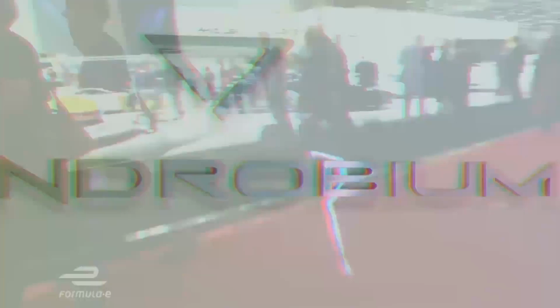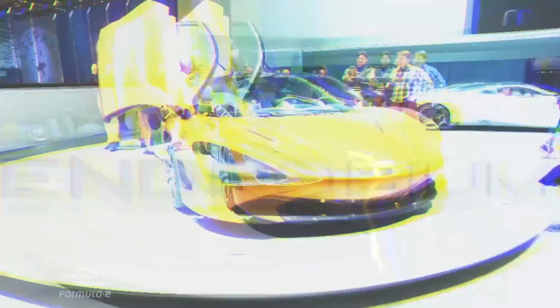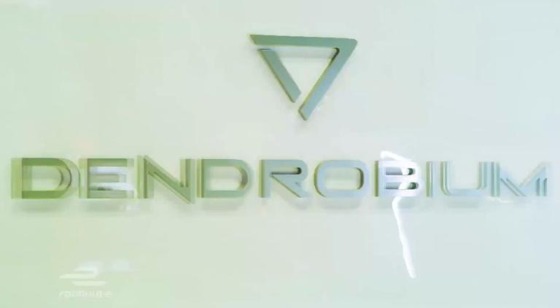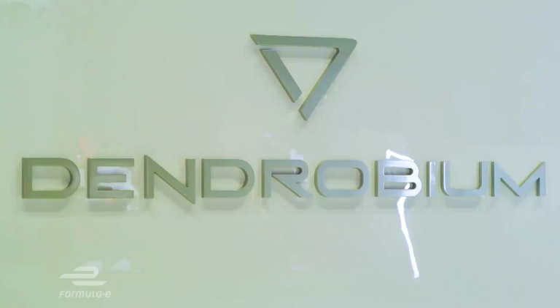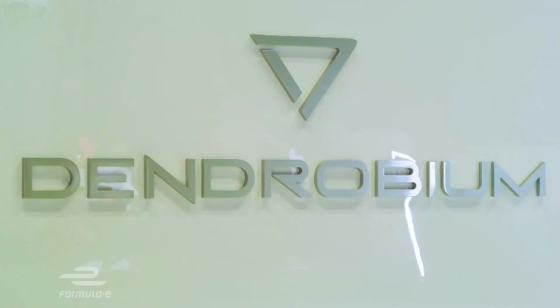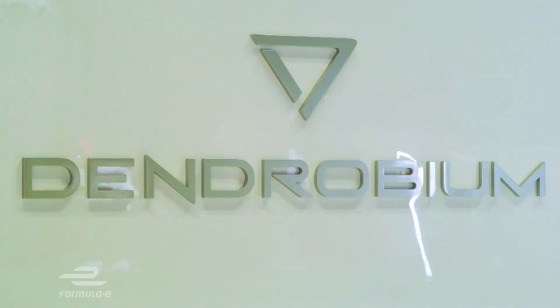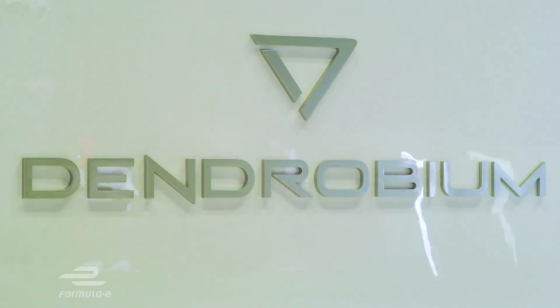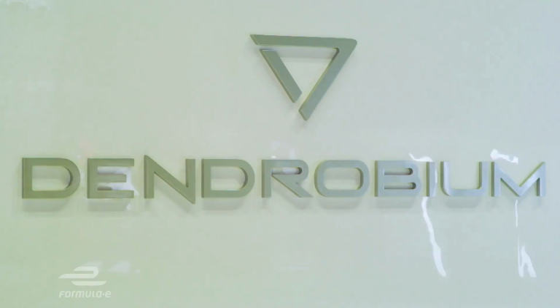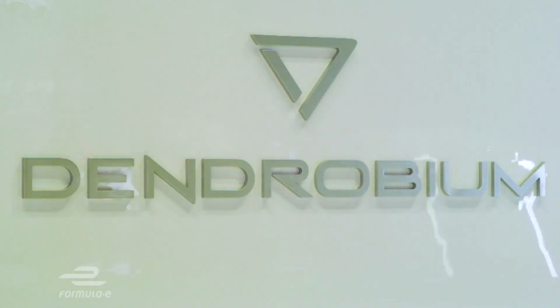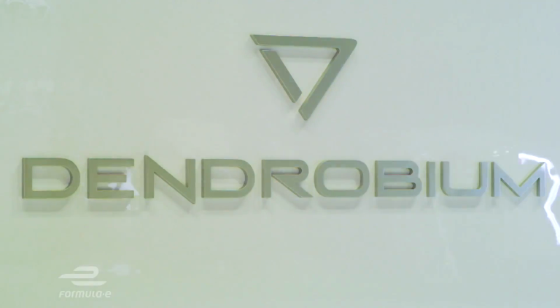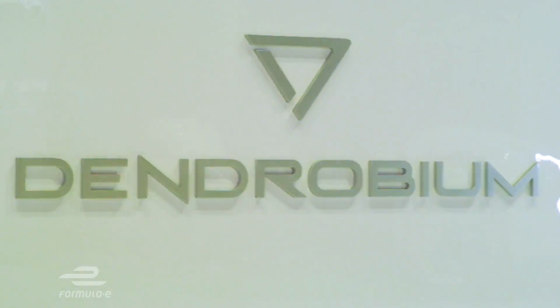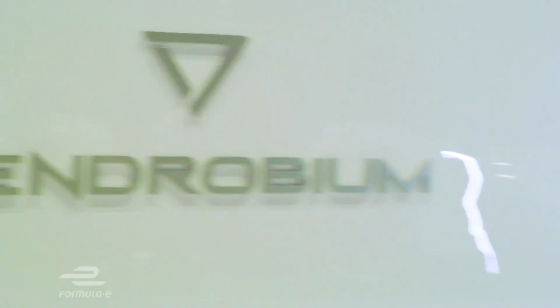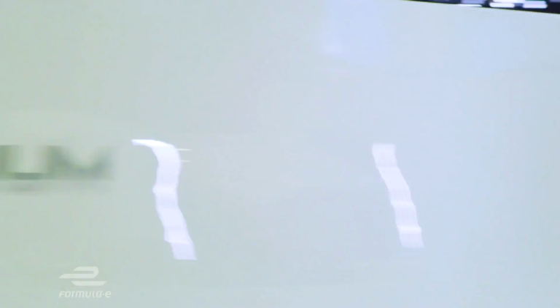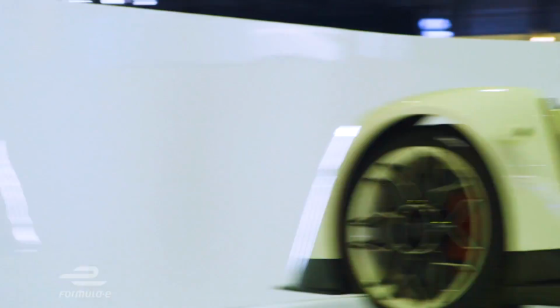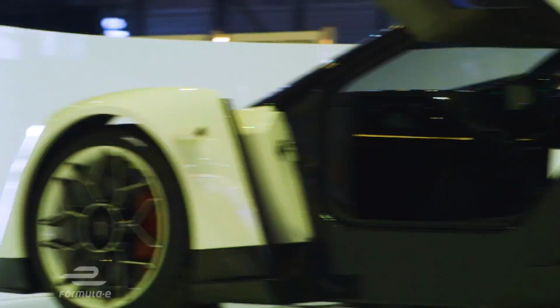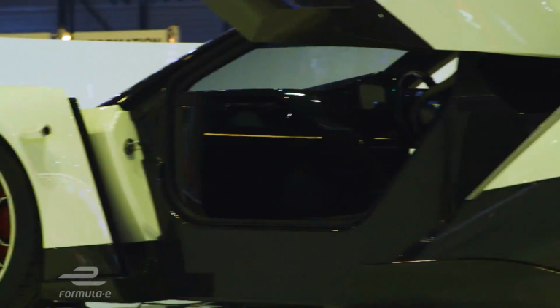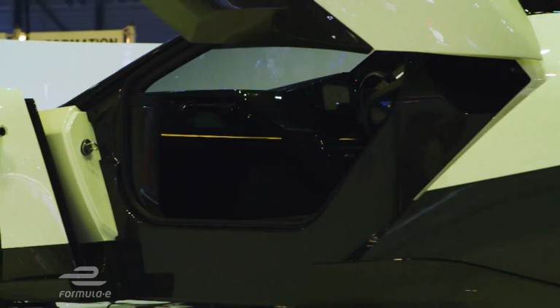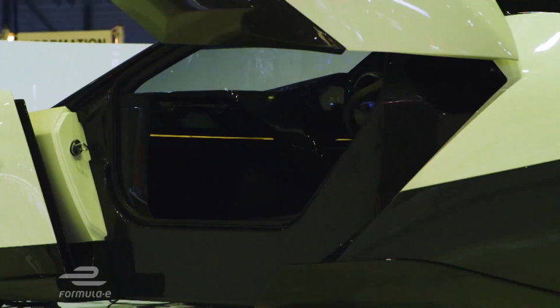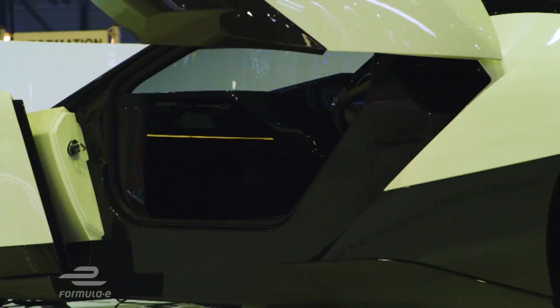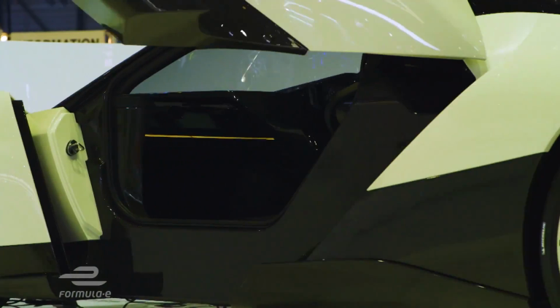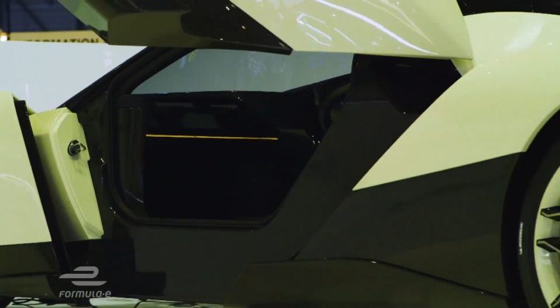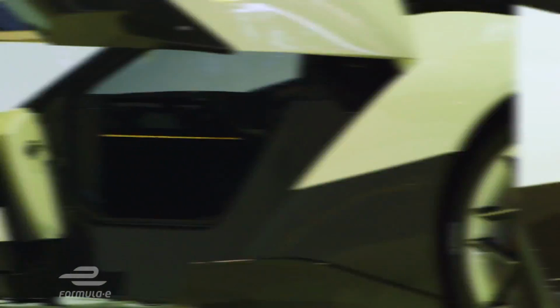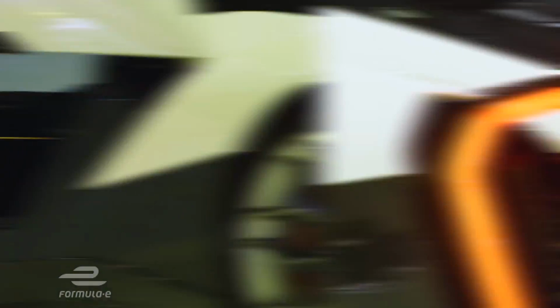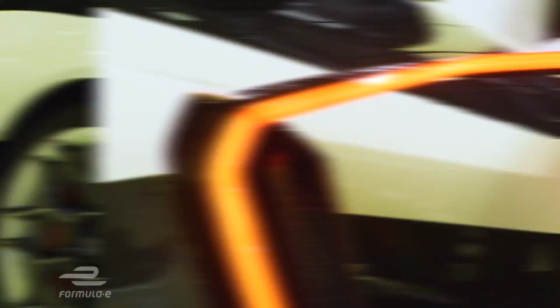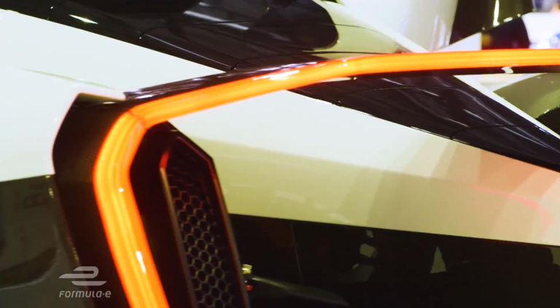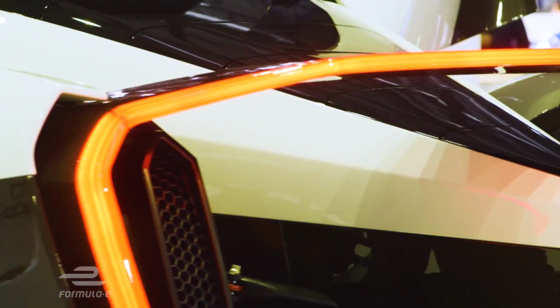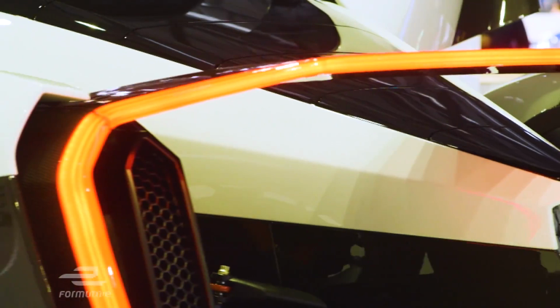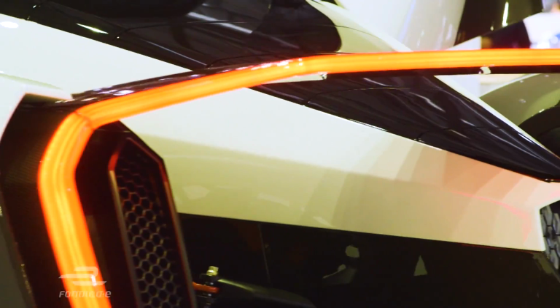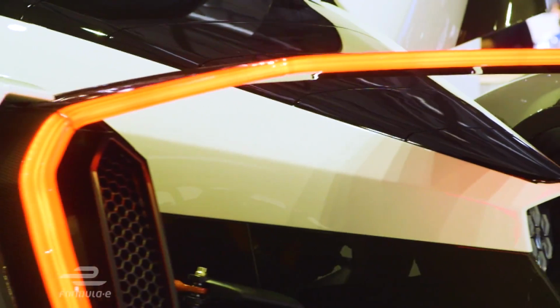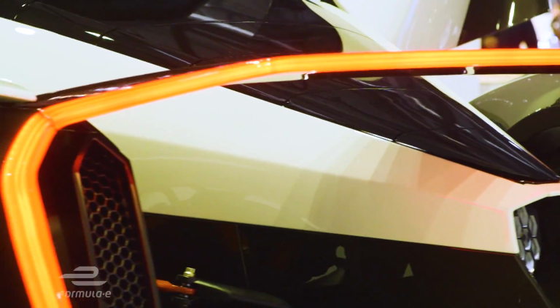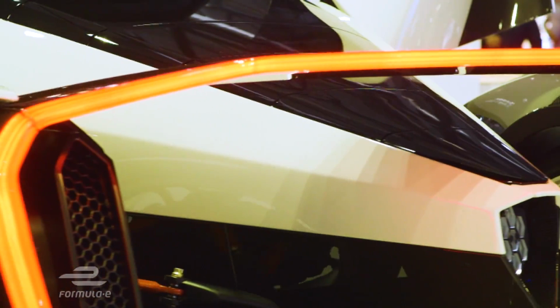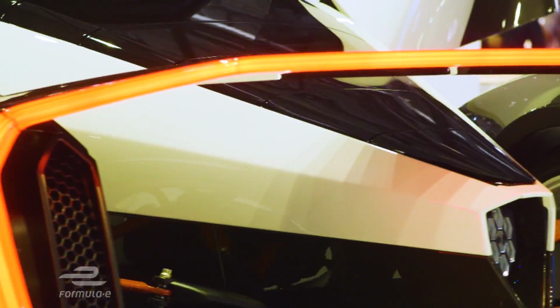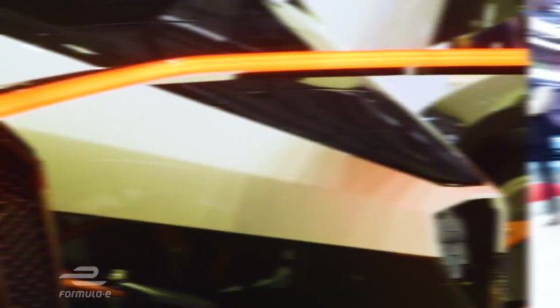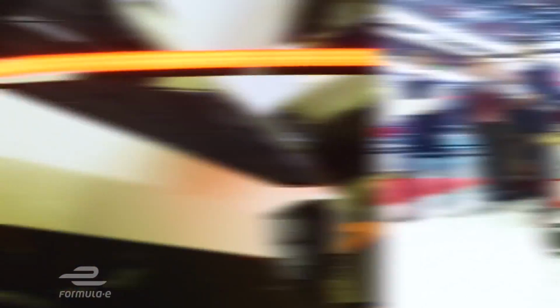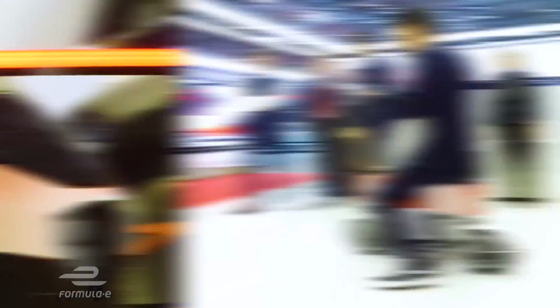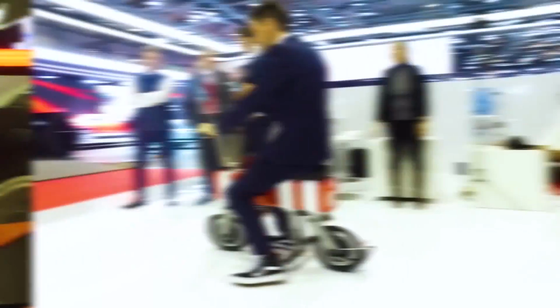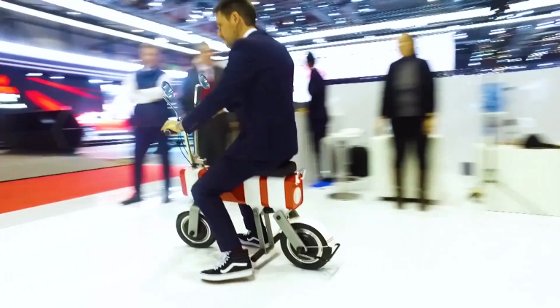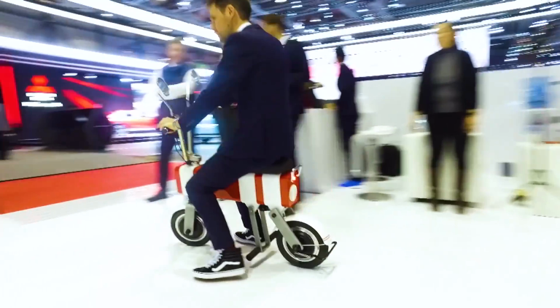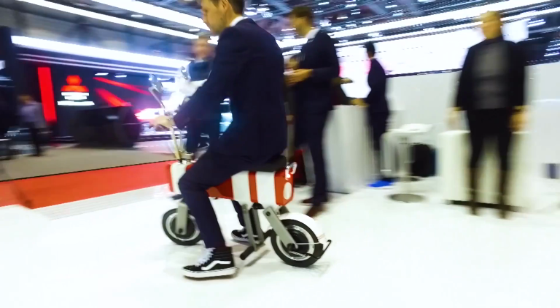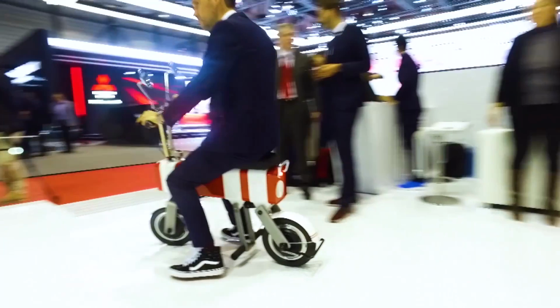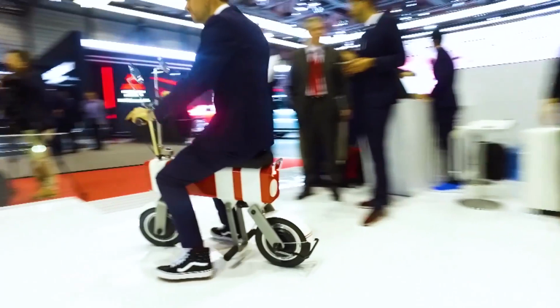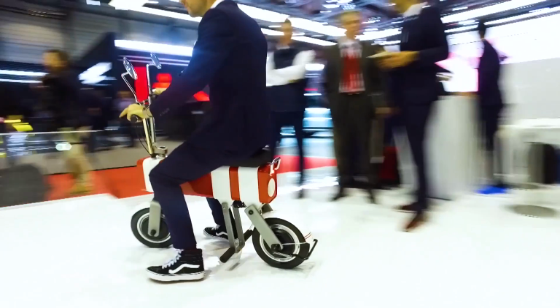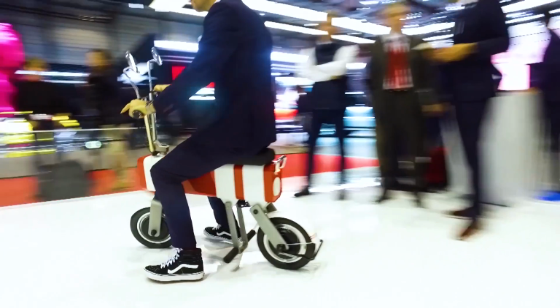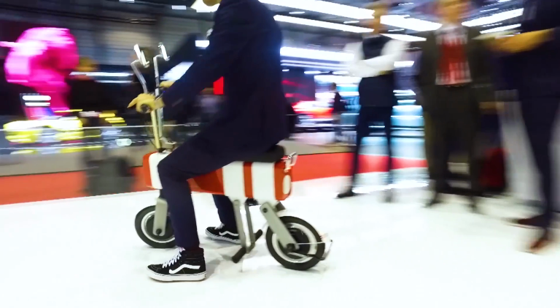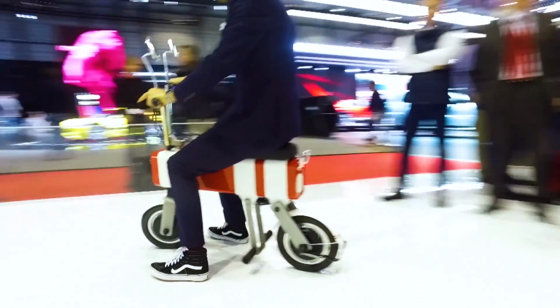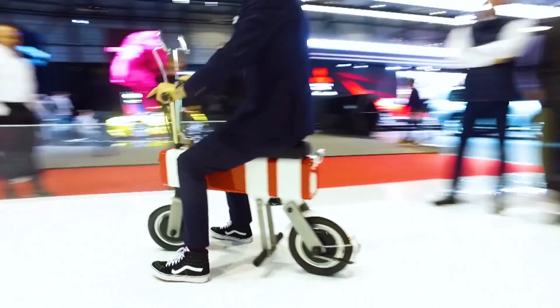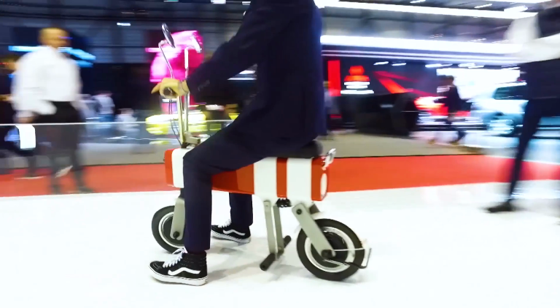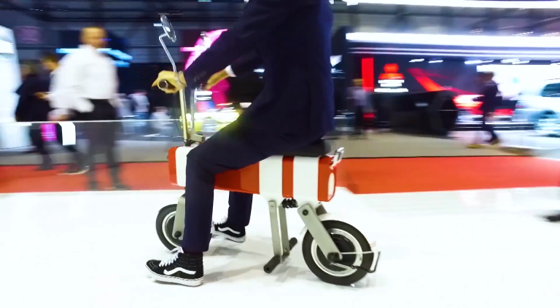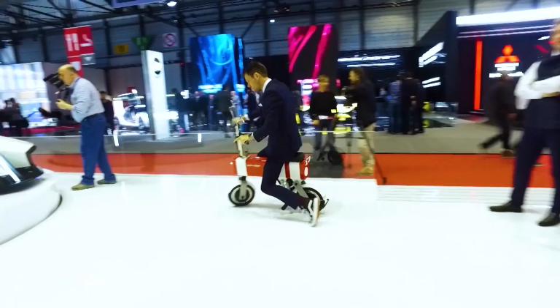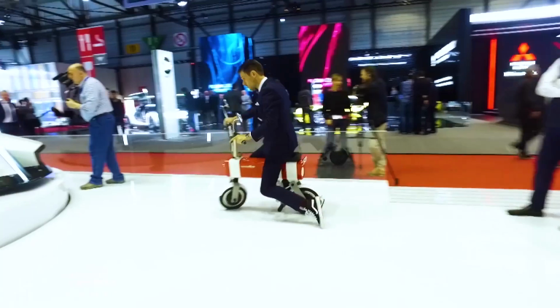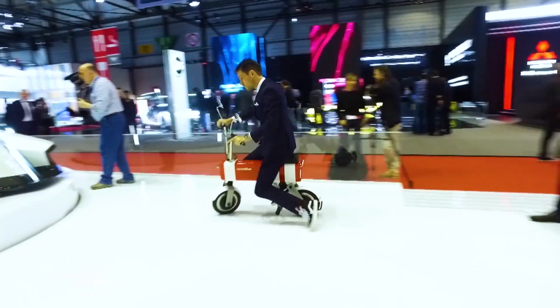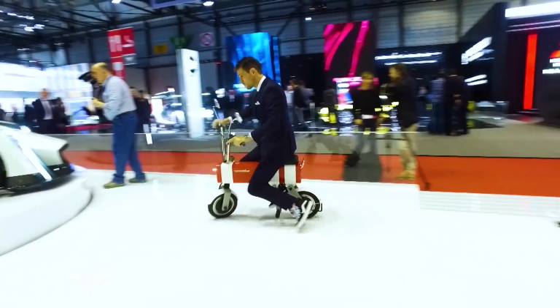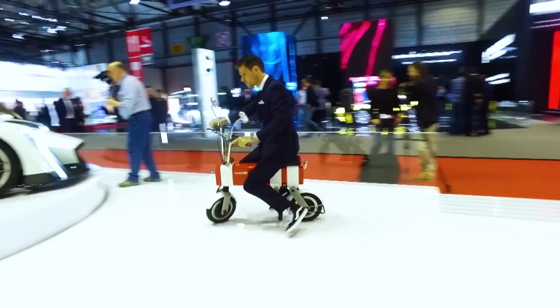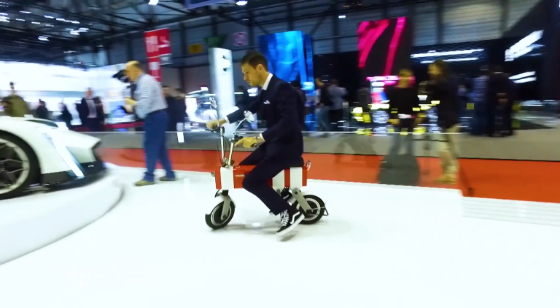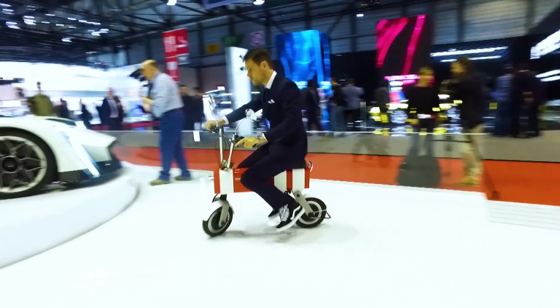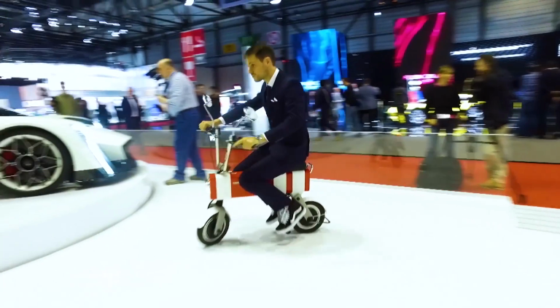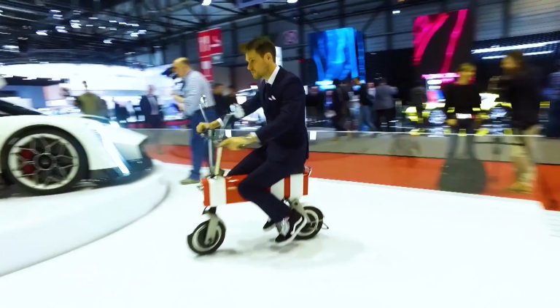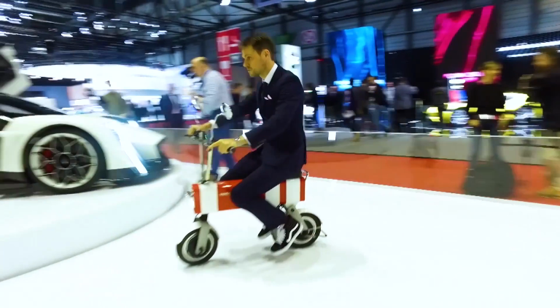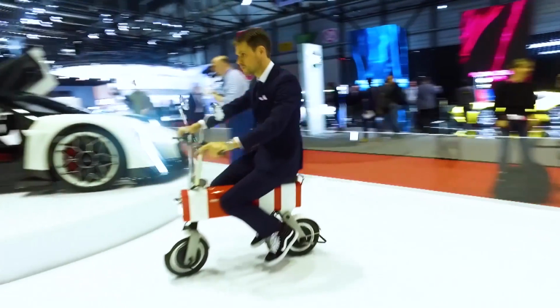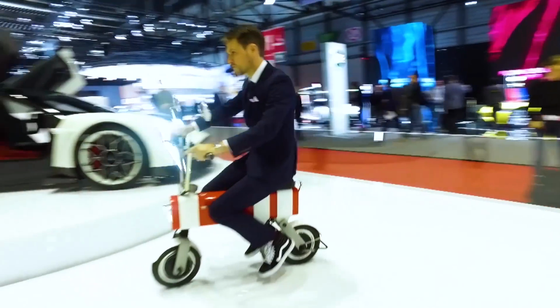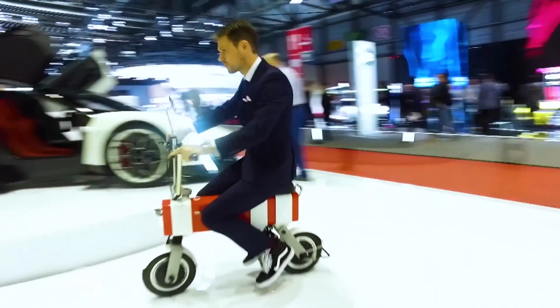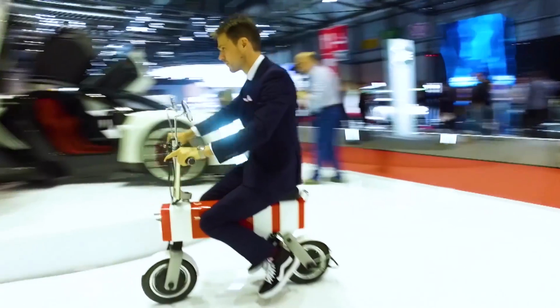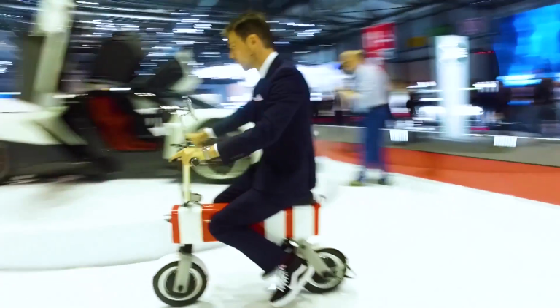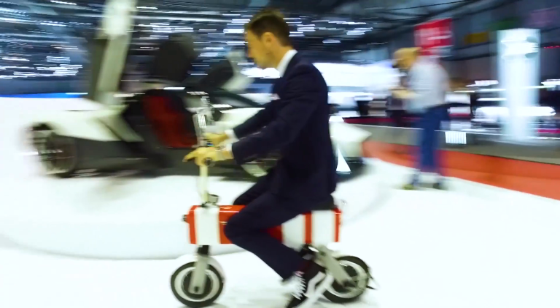First up, a company that up until now were responsible for manufacturing an electric truck and this, the Moto Chimp Monkey Bike.